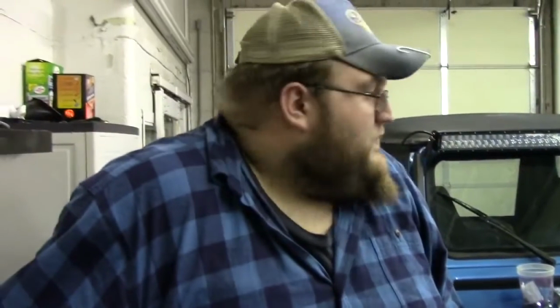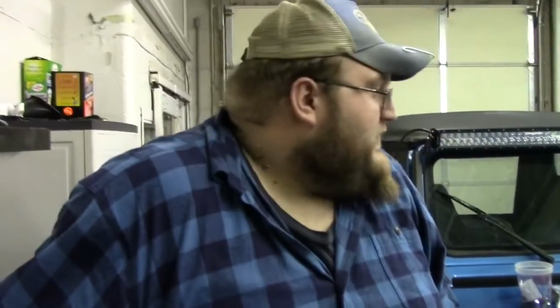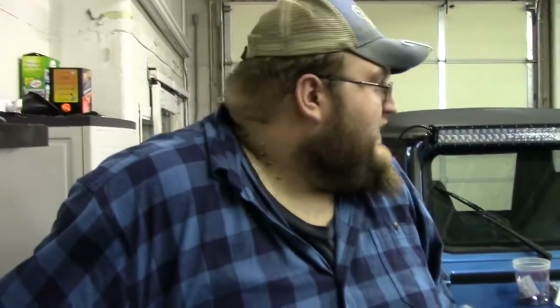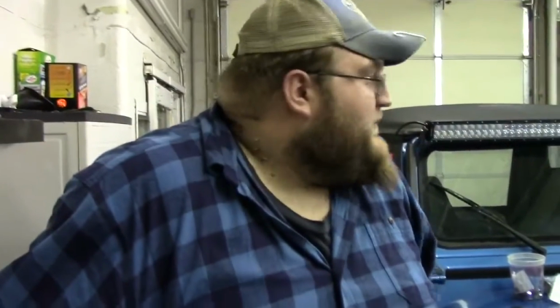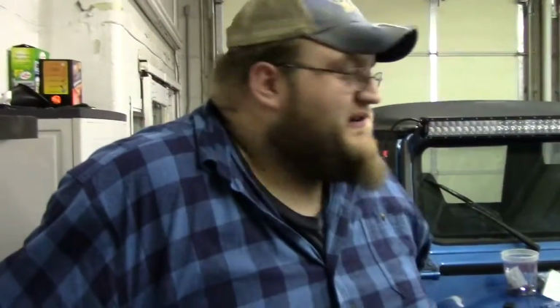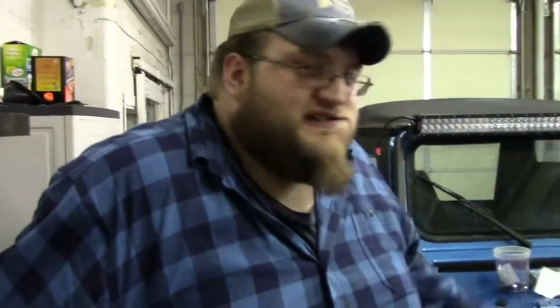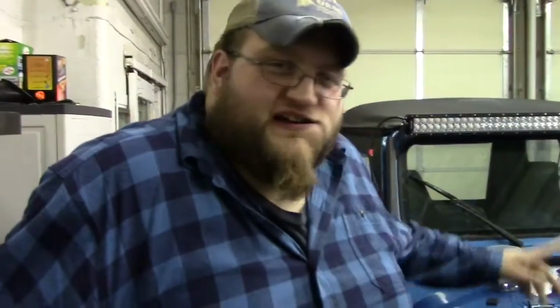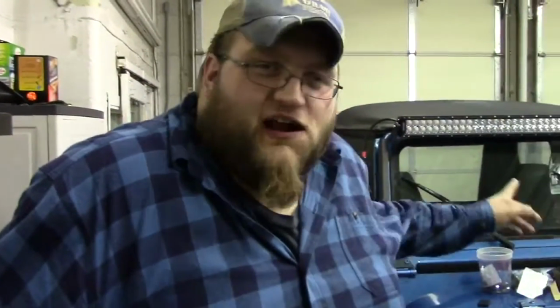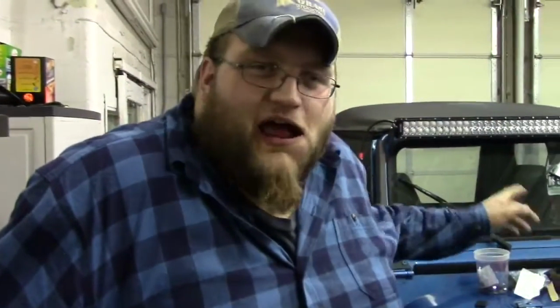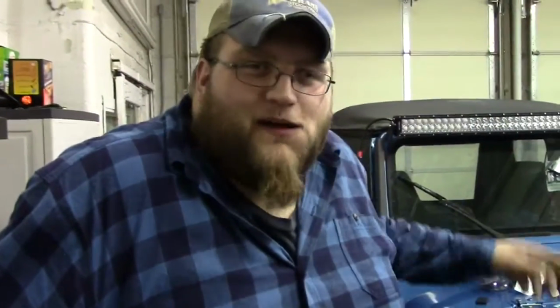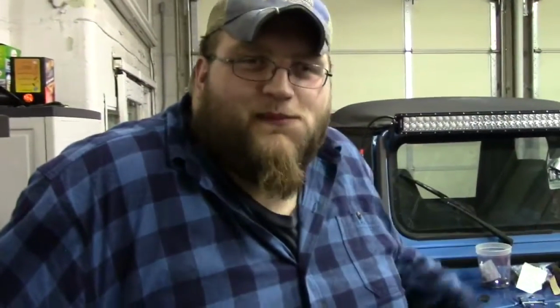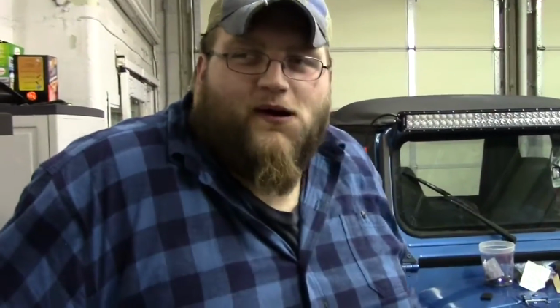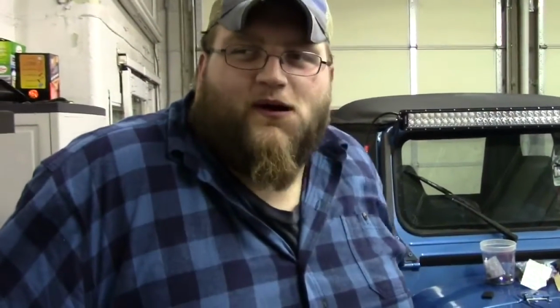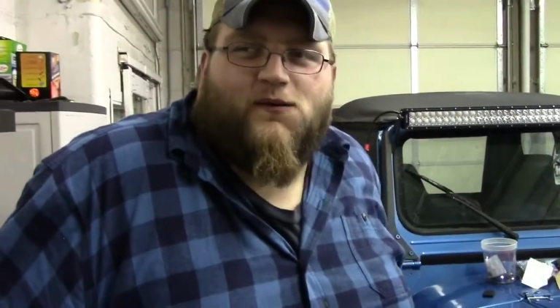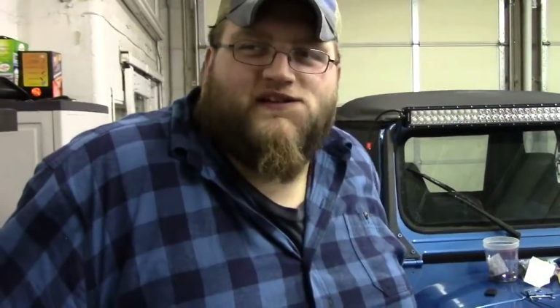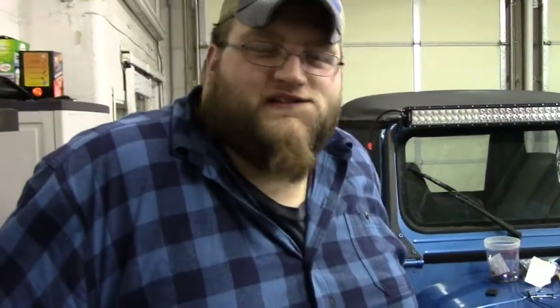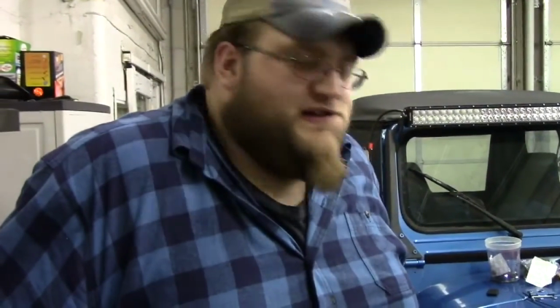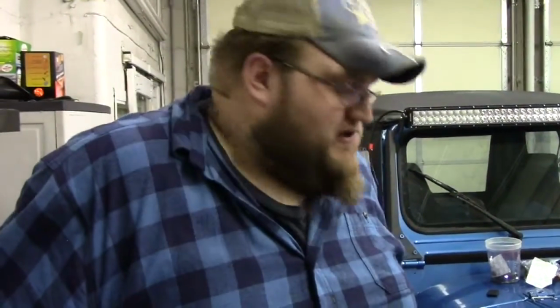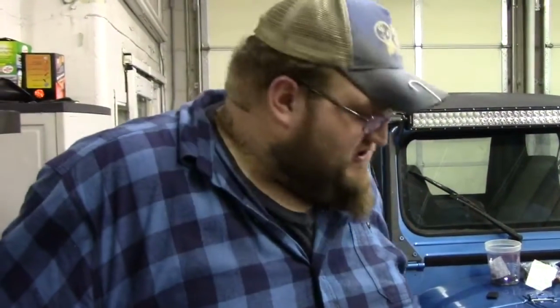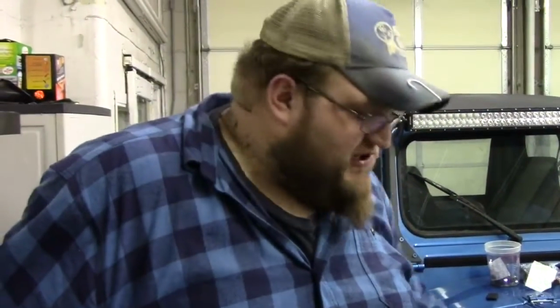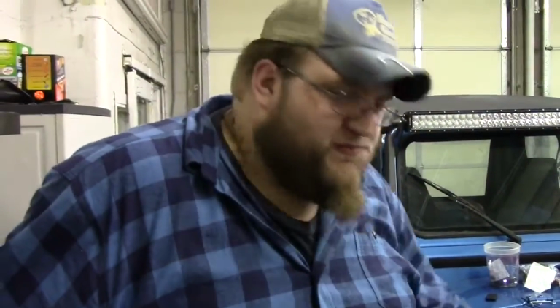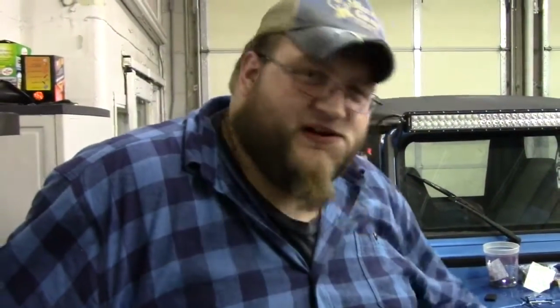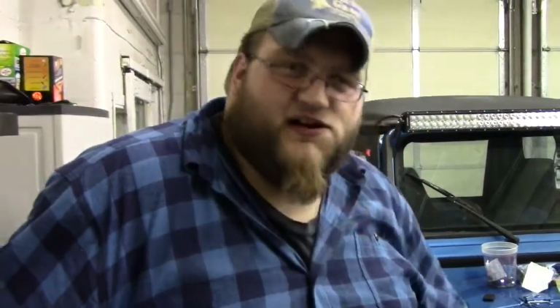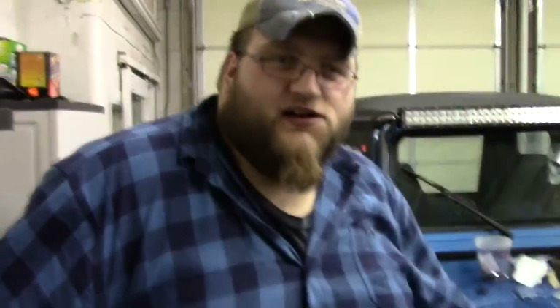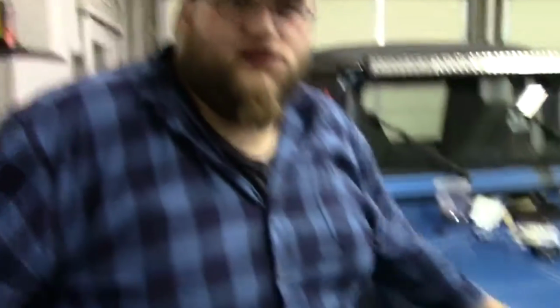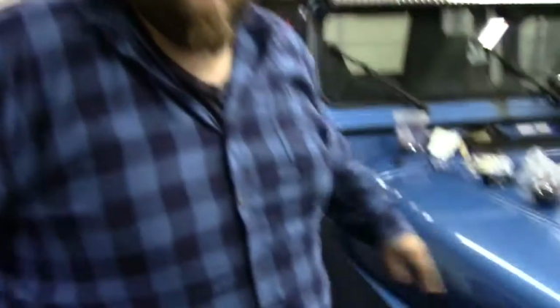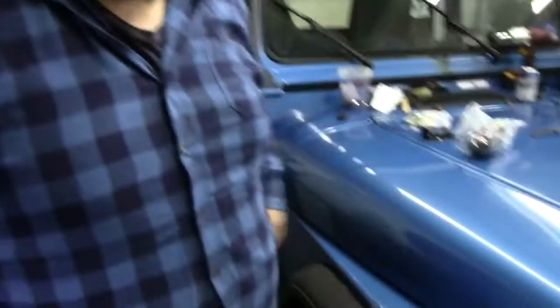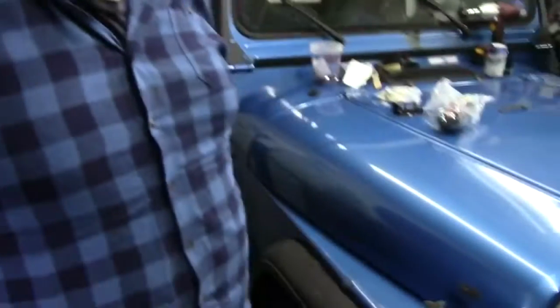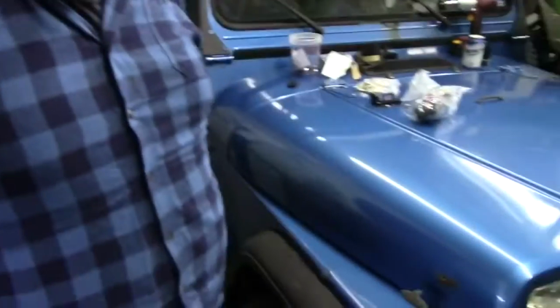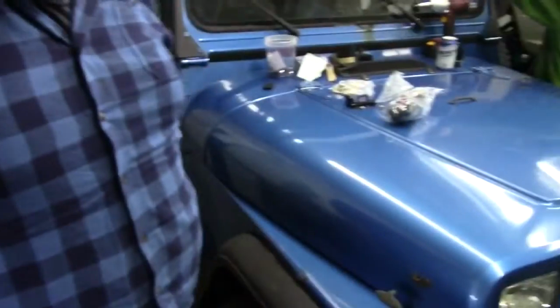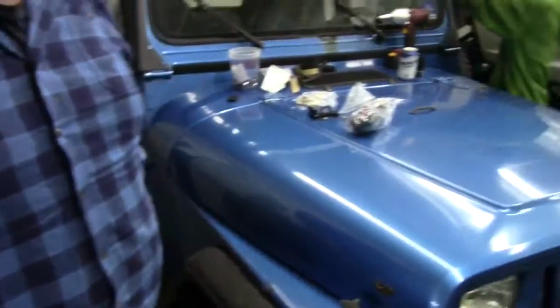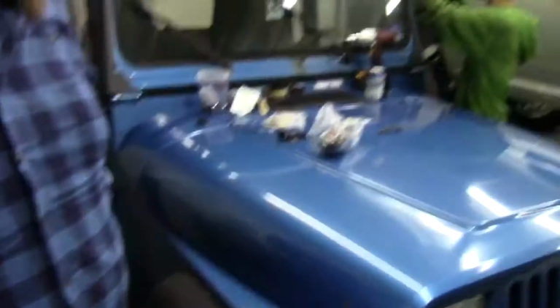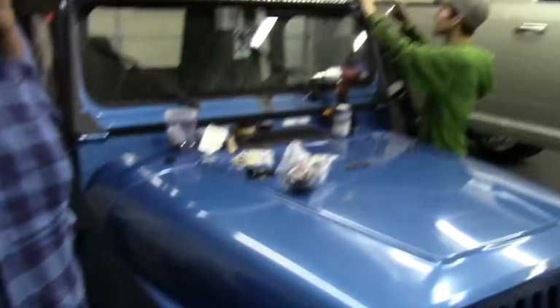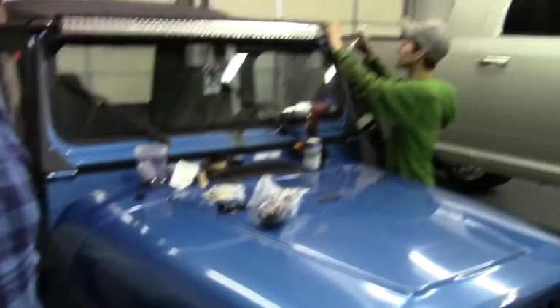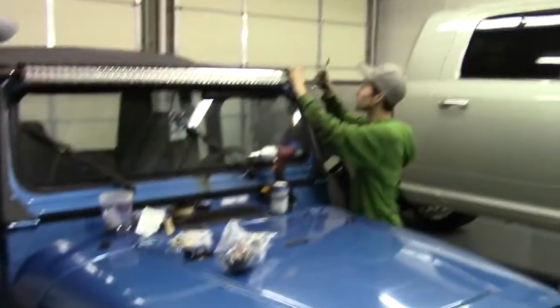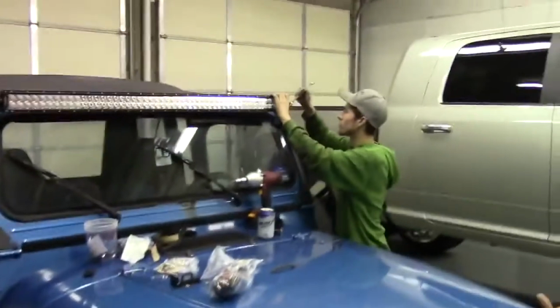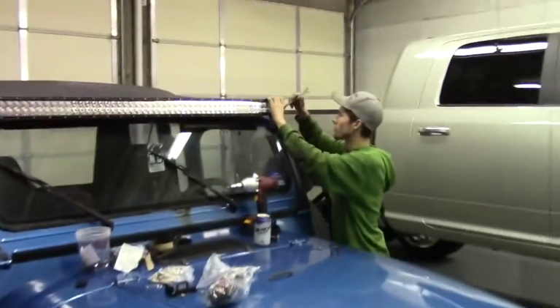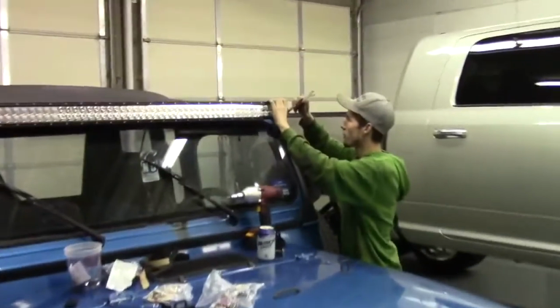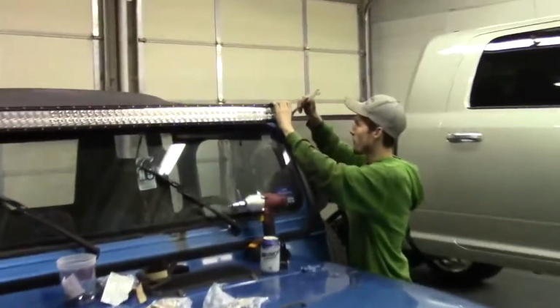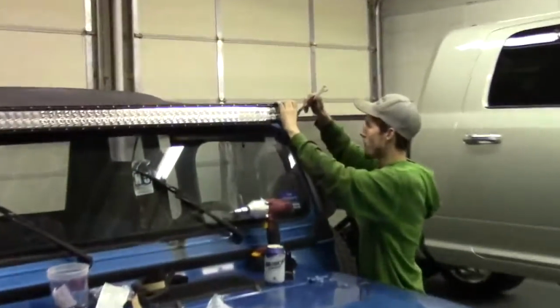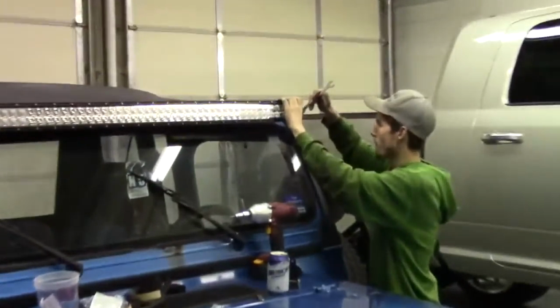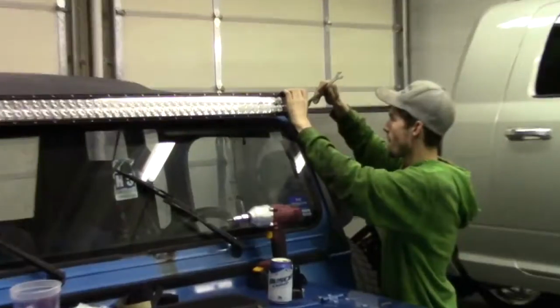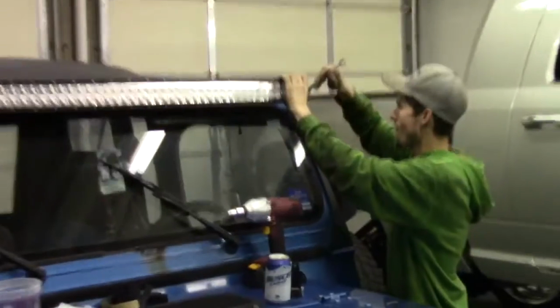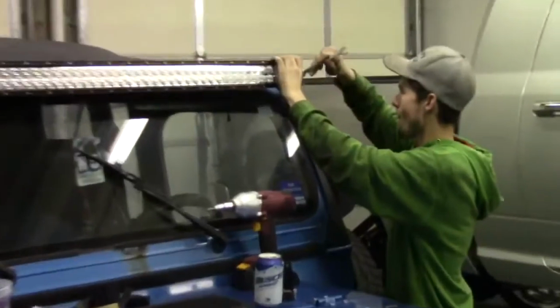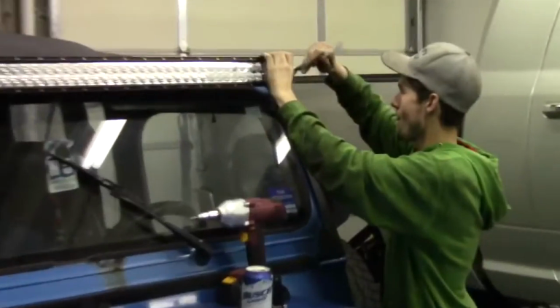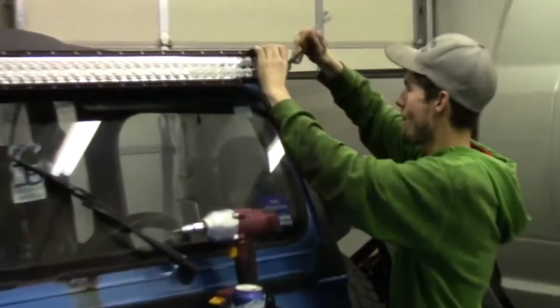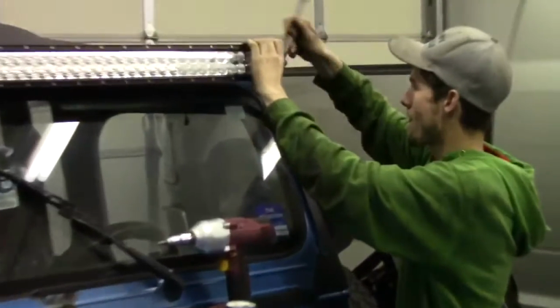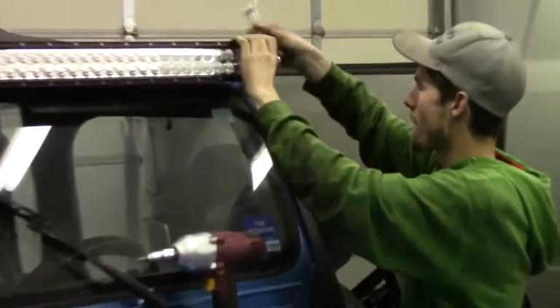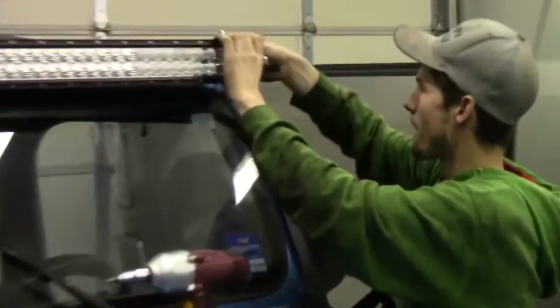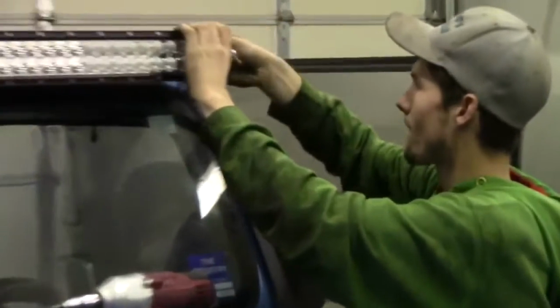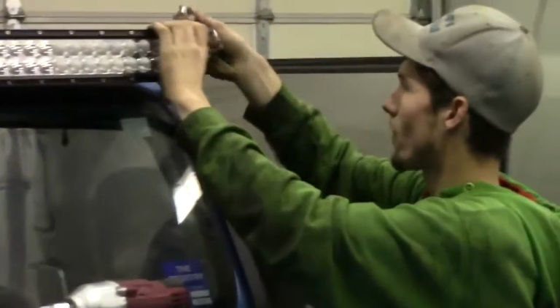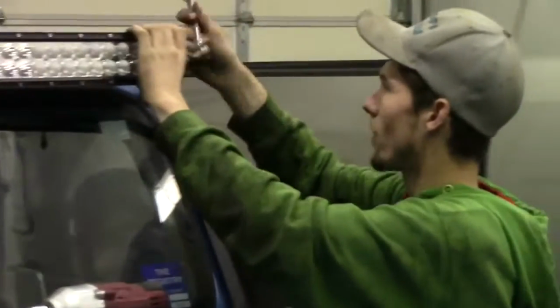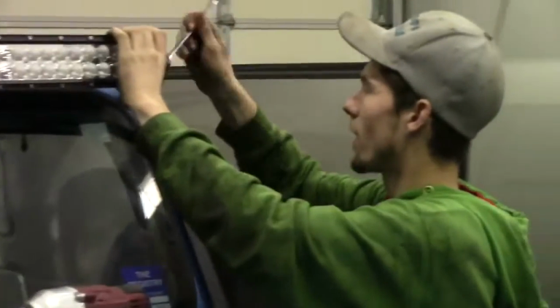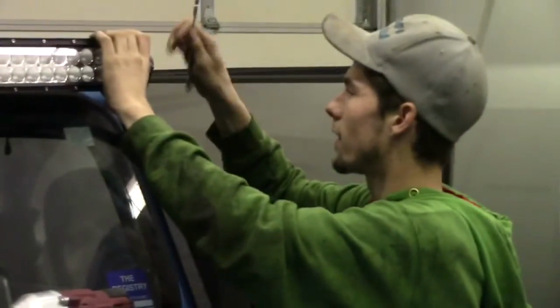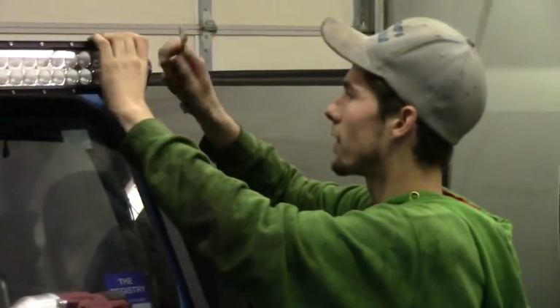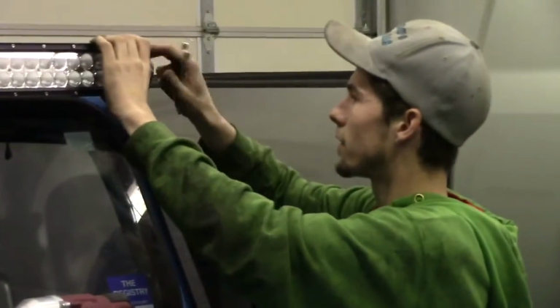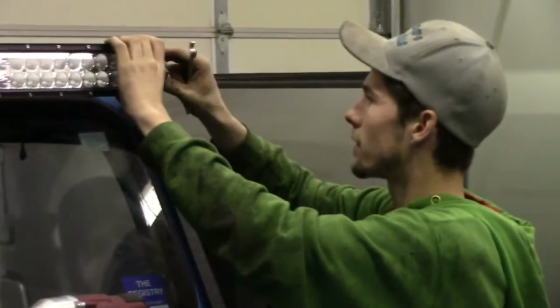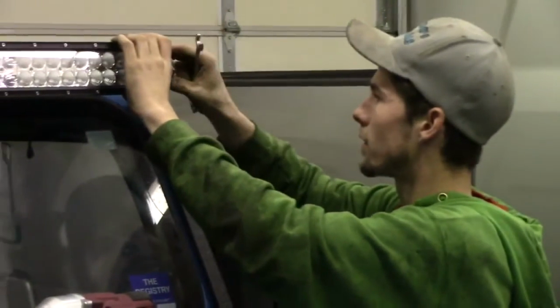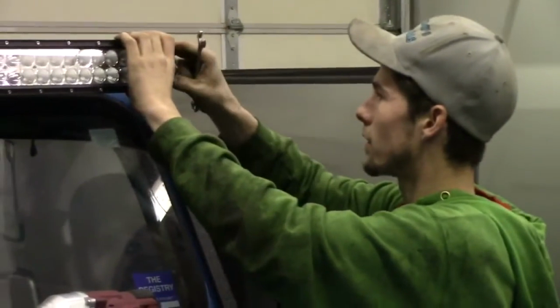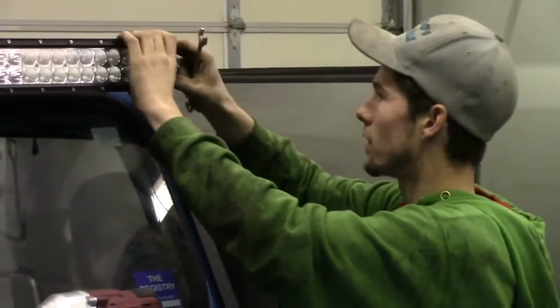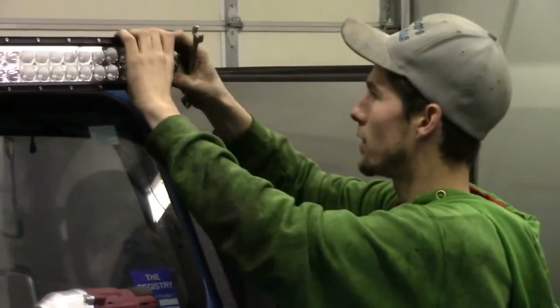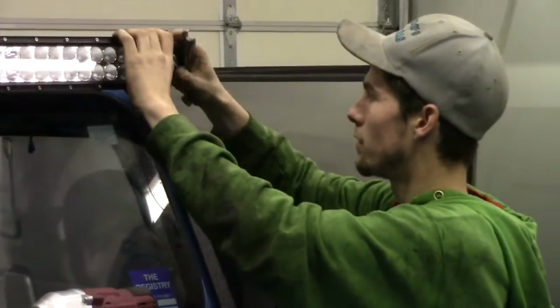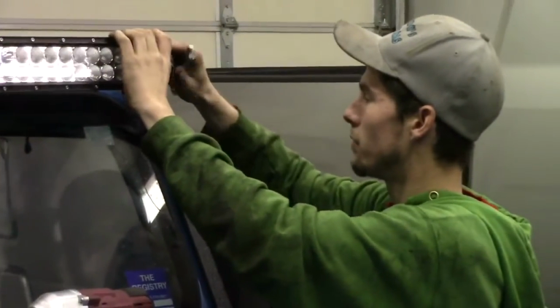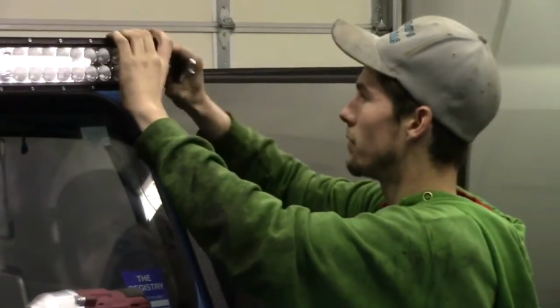We're going to put this light bar on this thing. Alfredo over there is installing it.